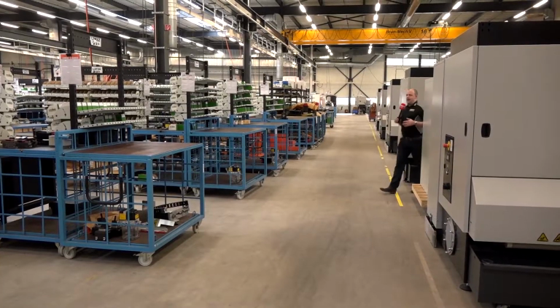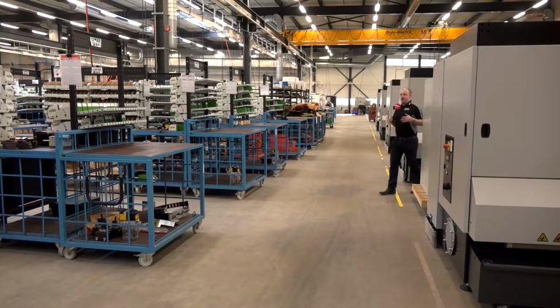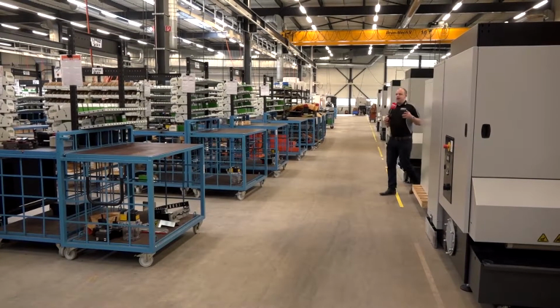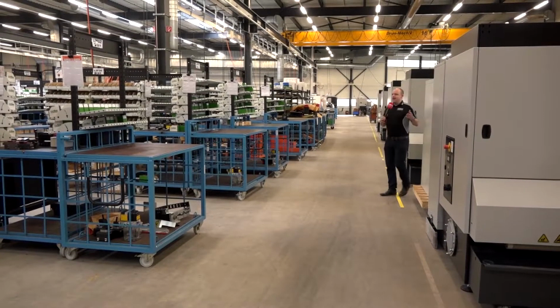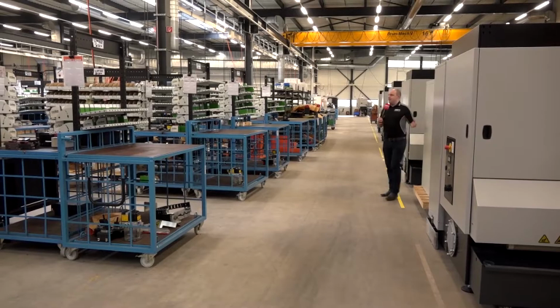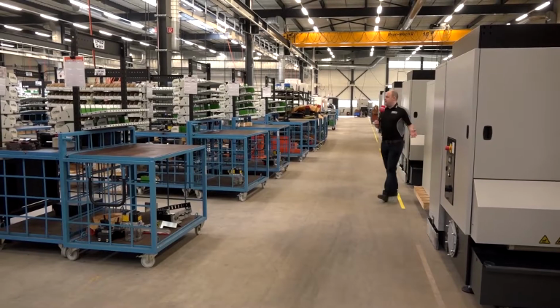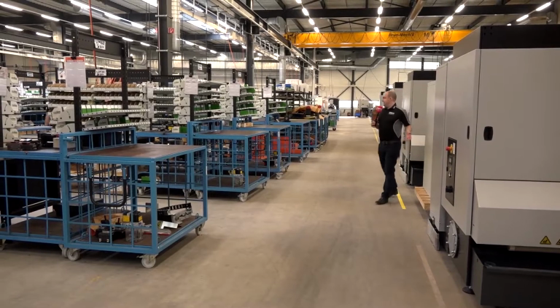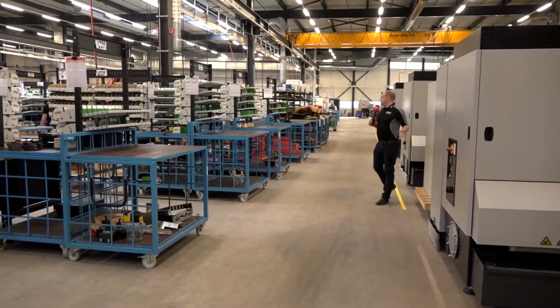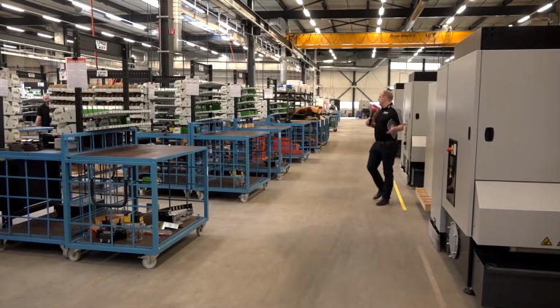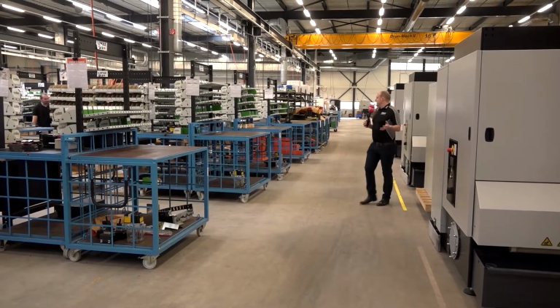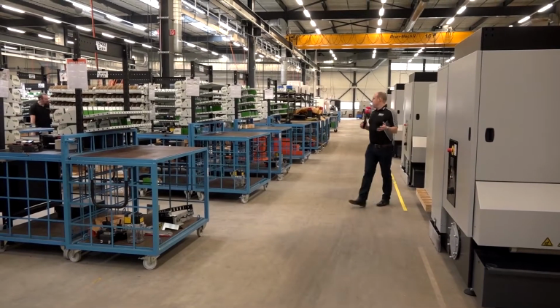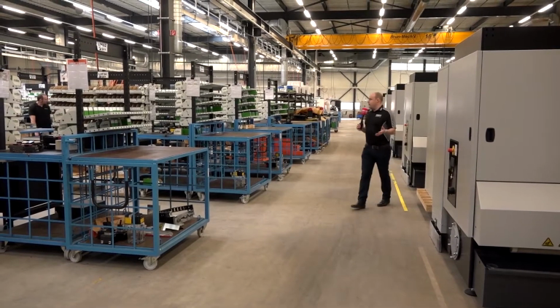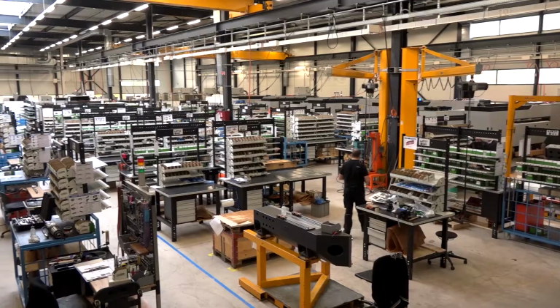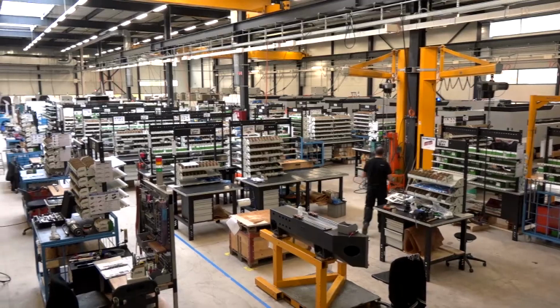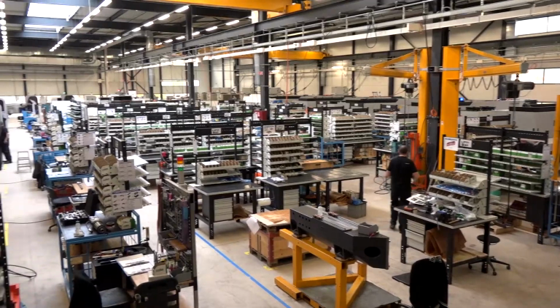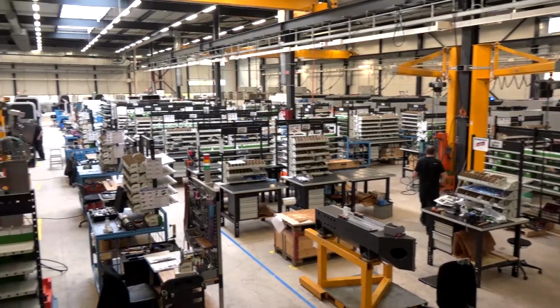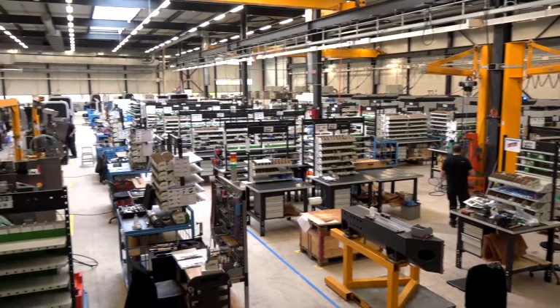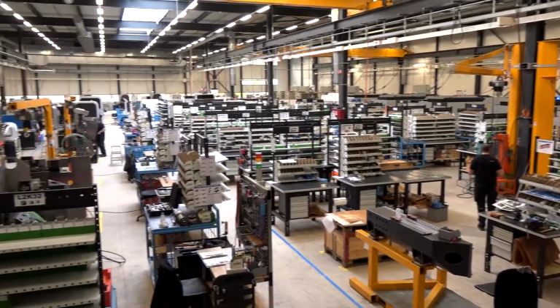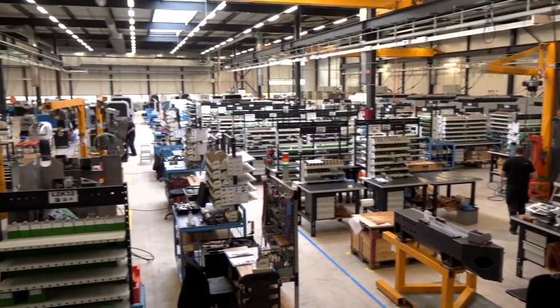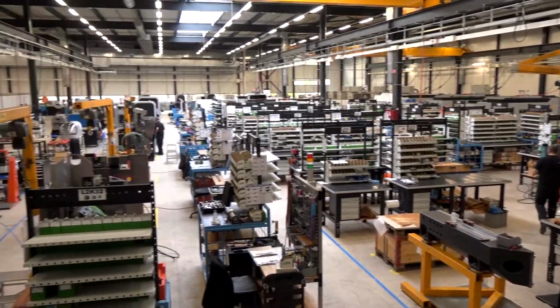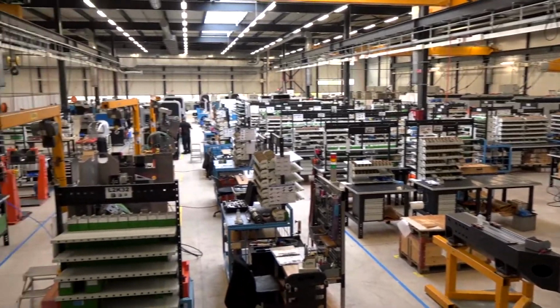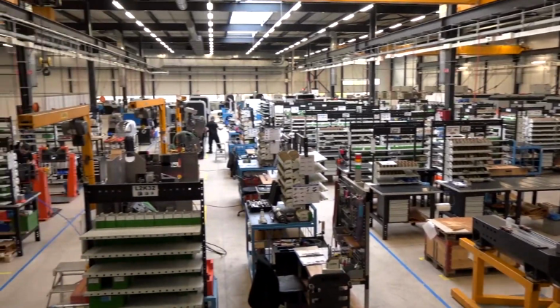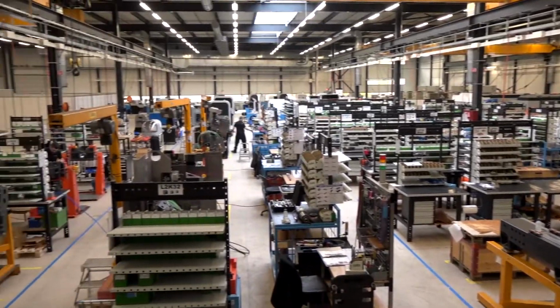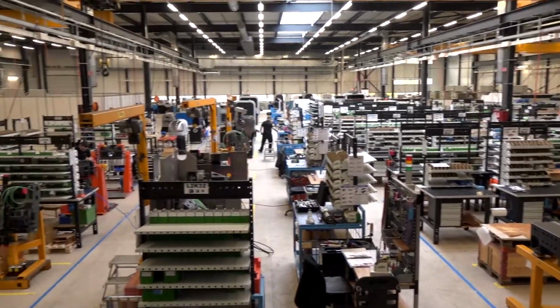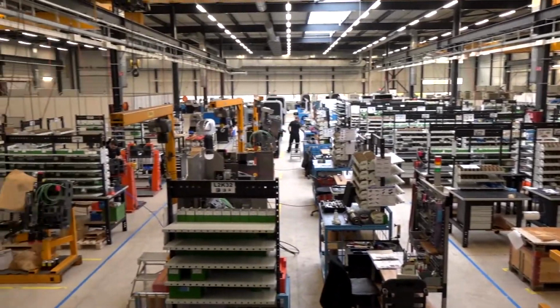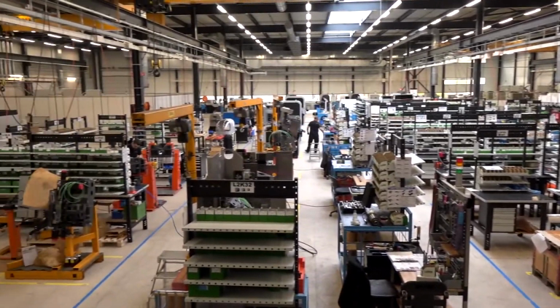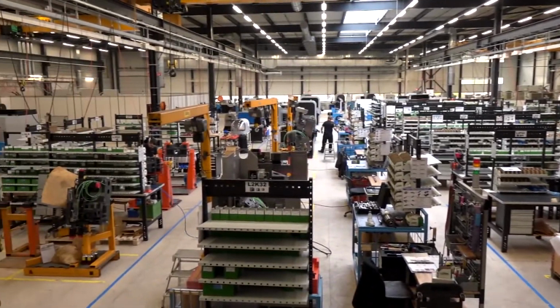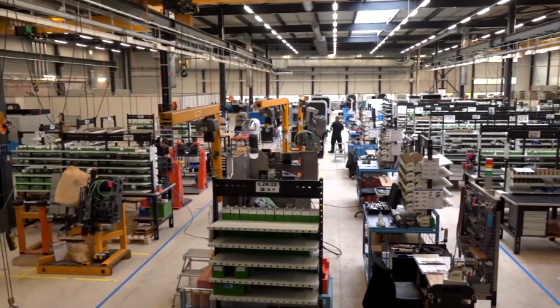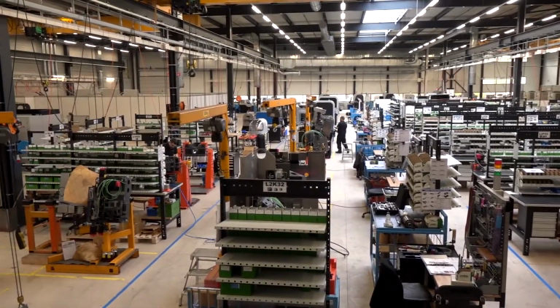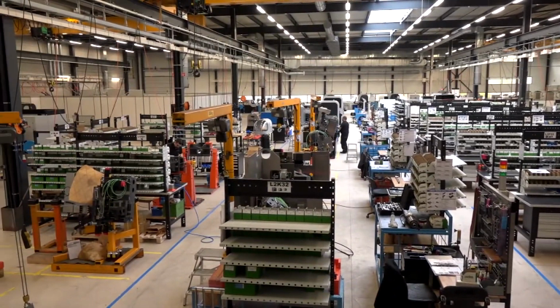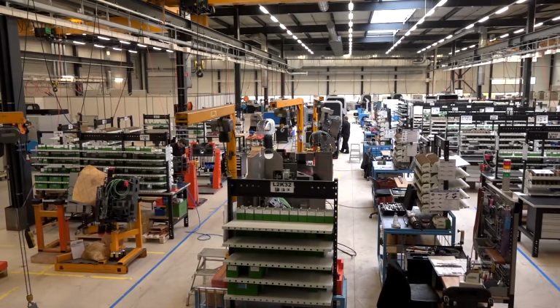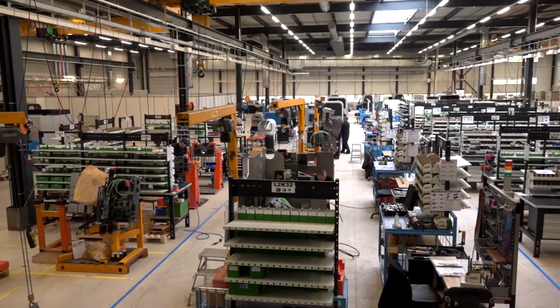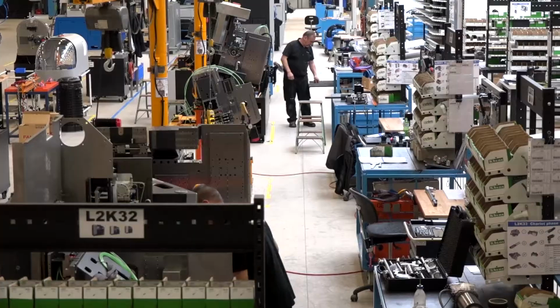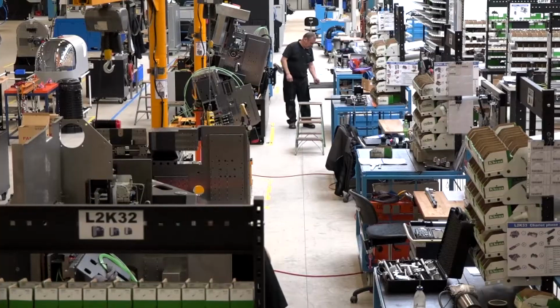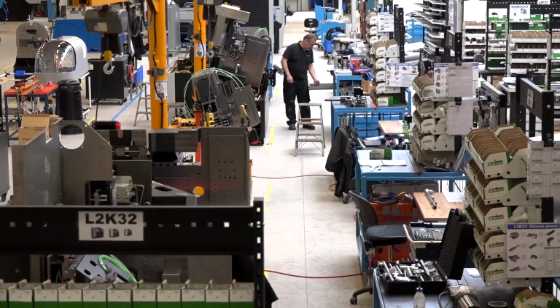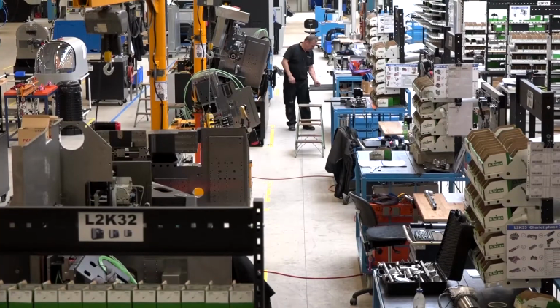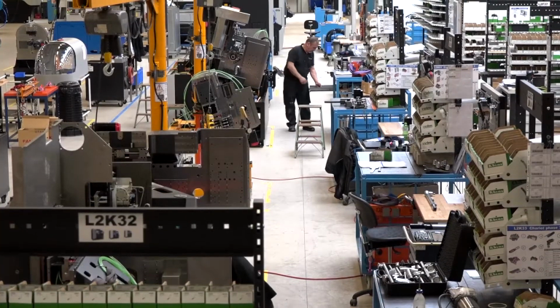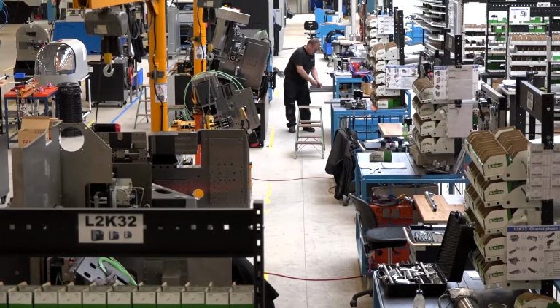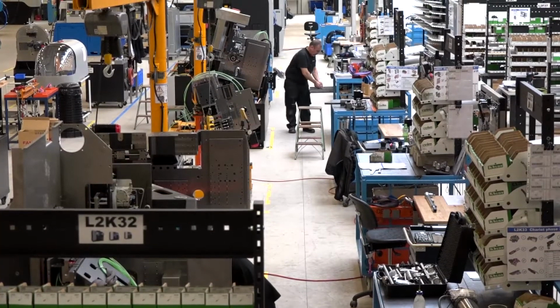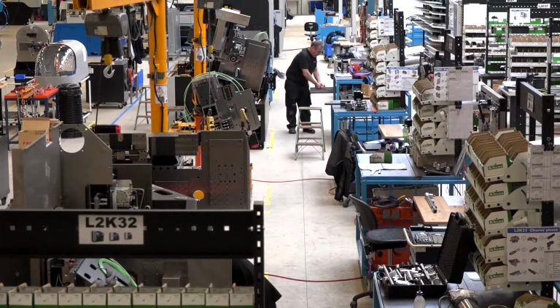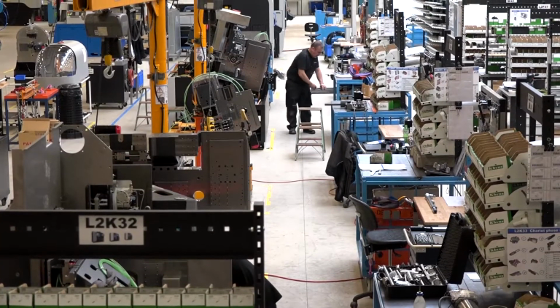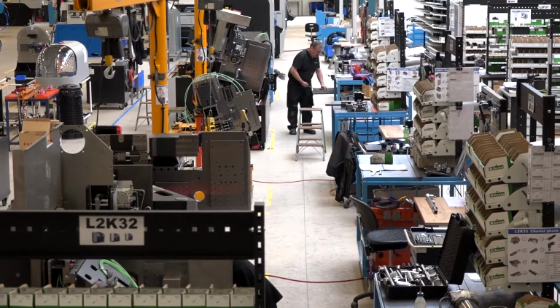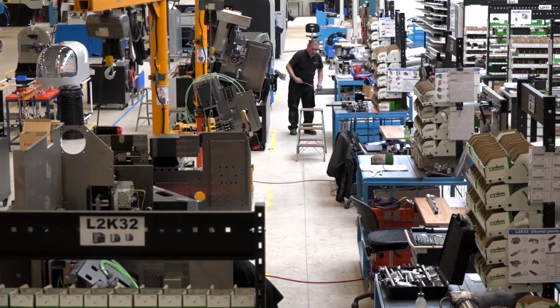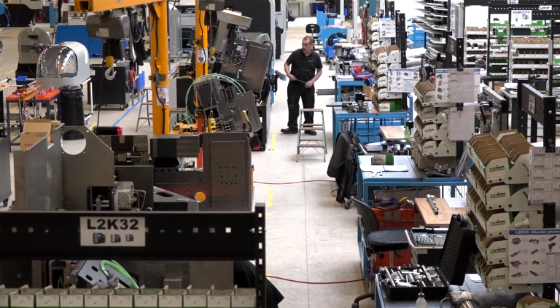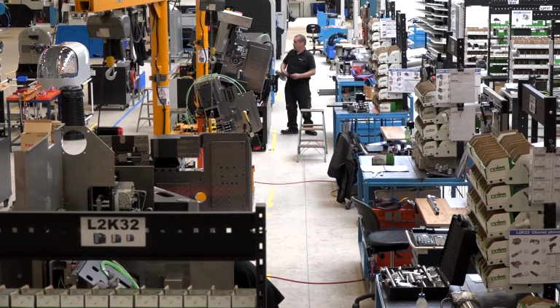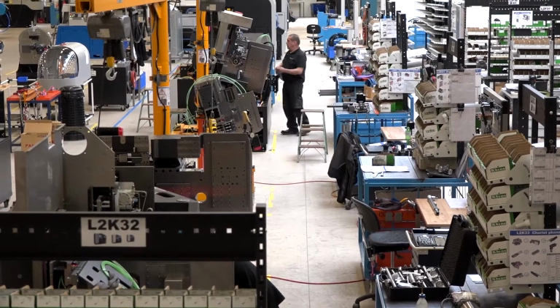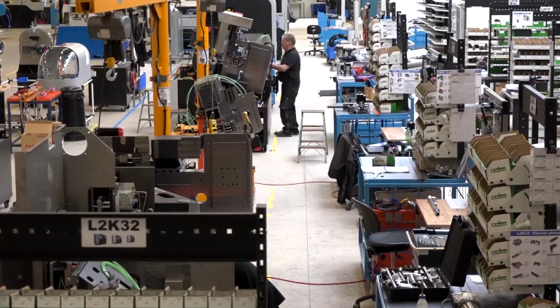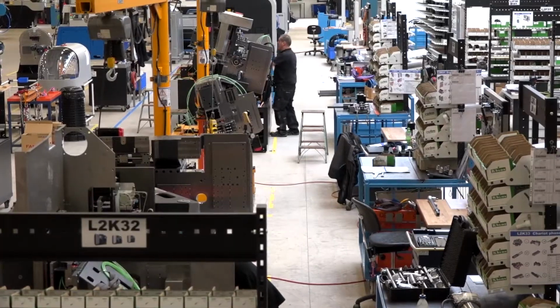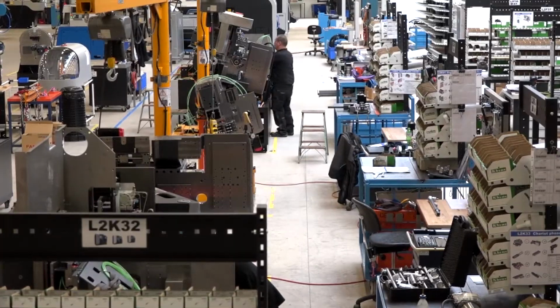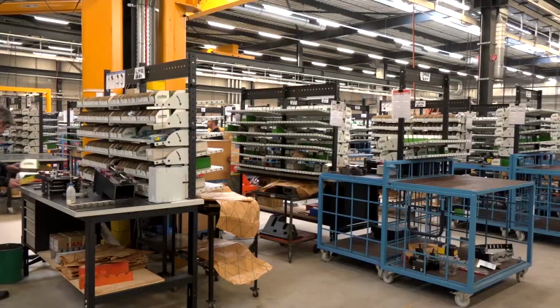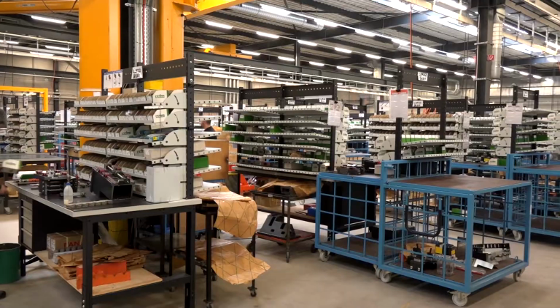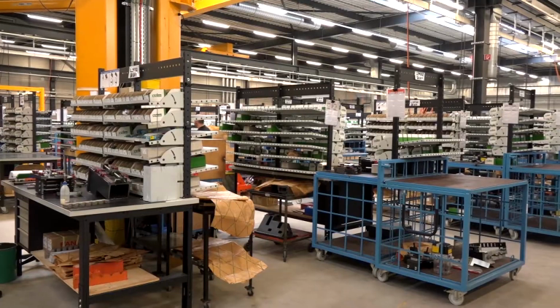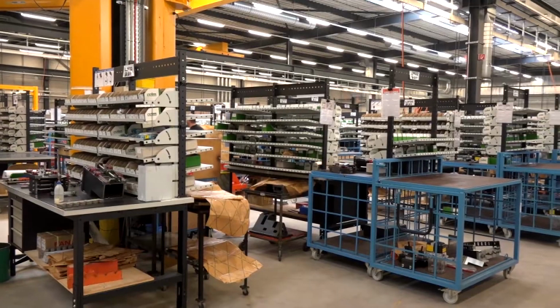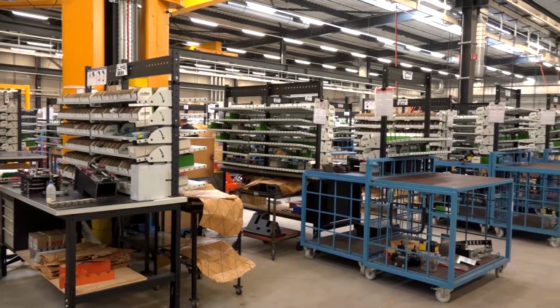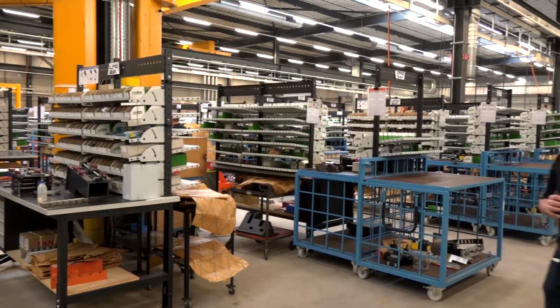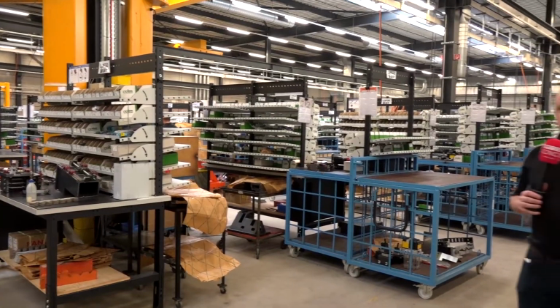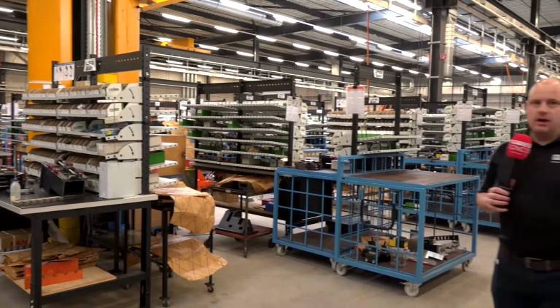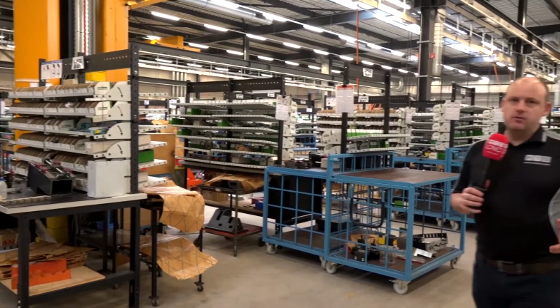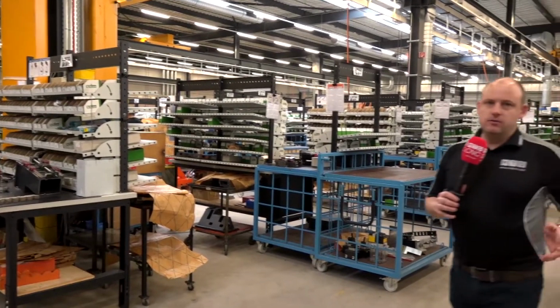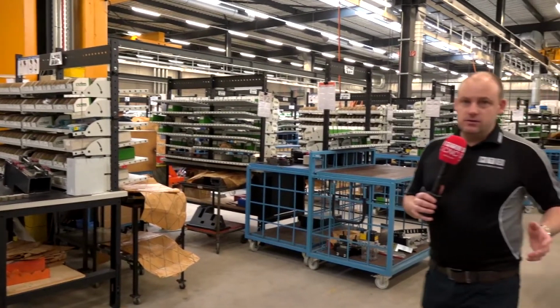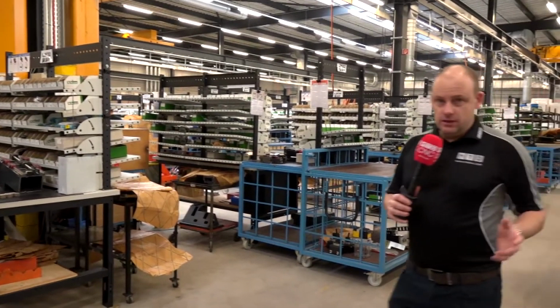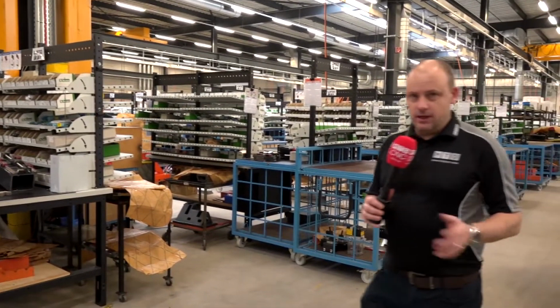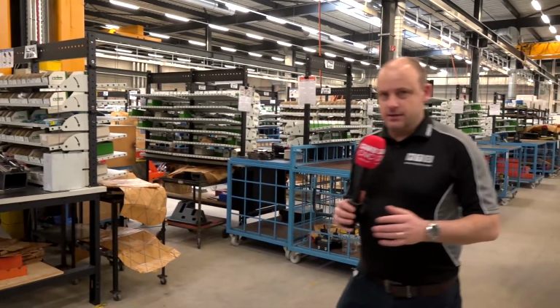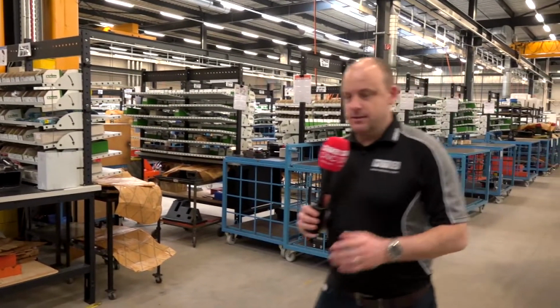And this is one of the many factories where Tornos' machines are assembled, ready to go to the customer.